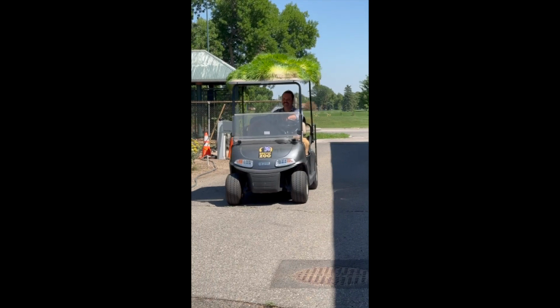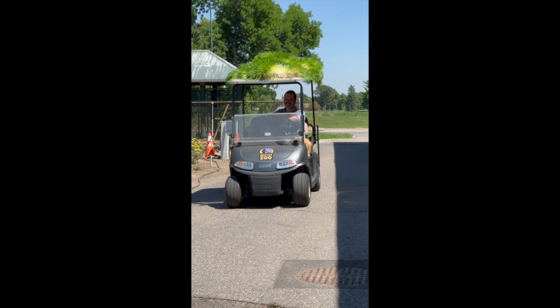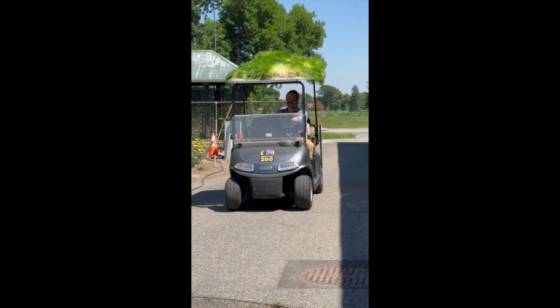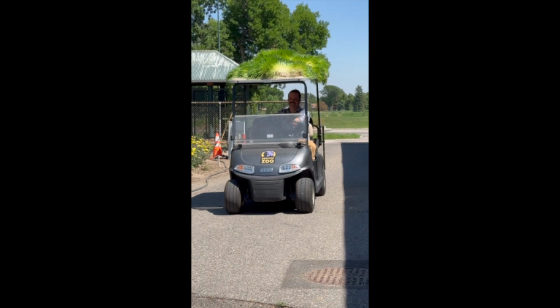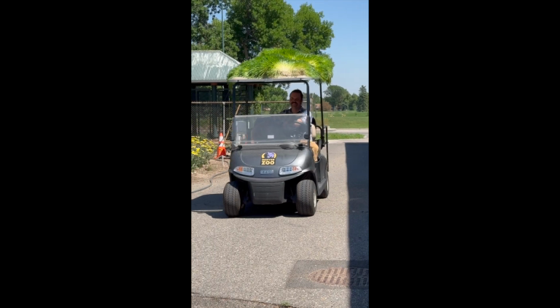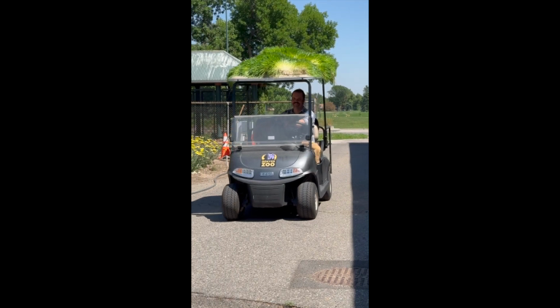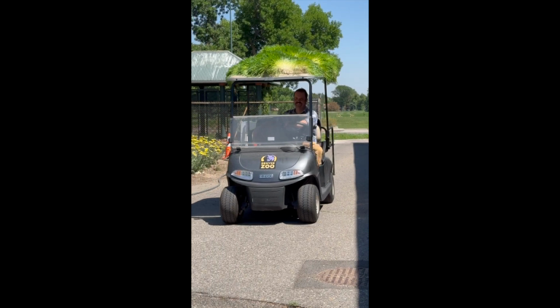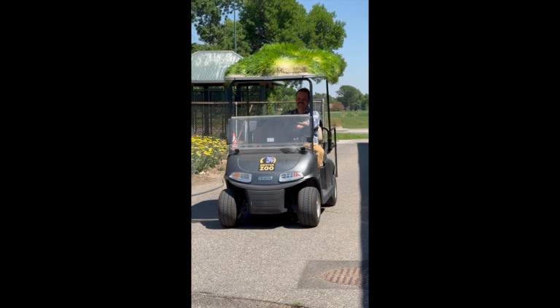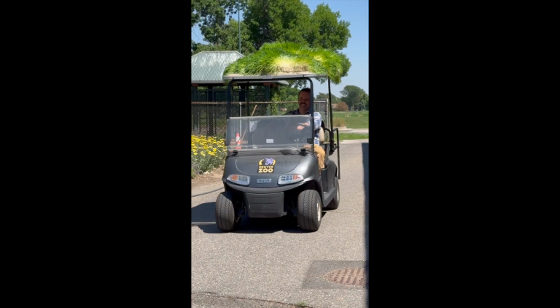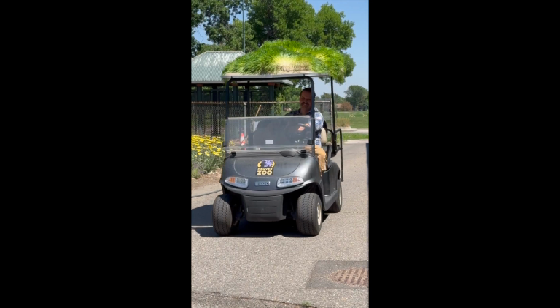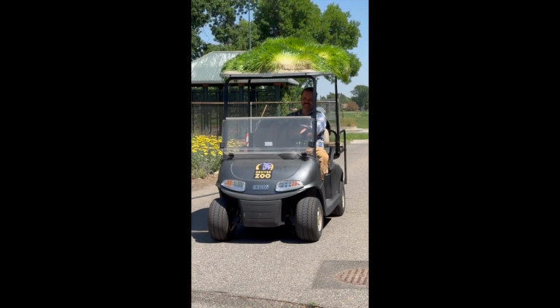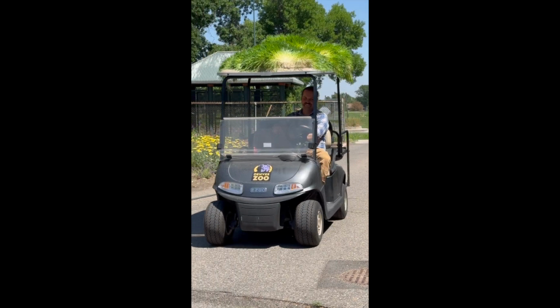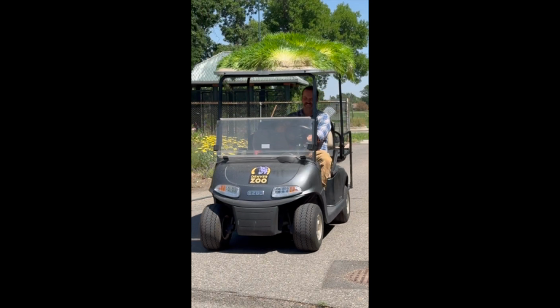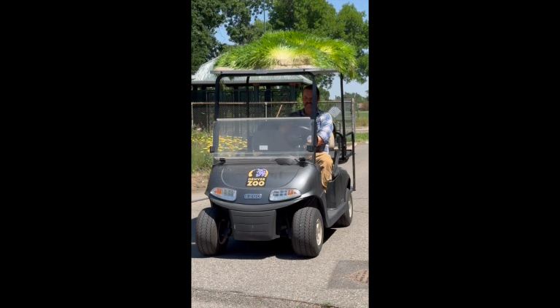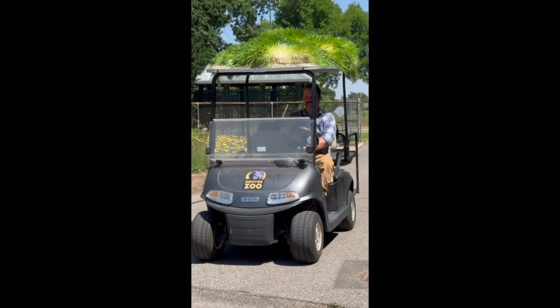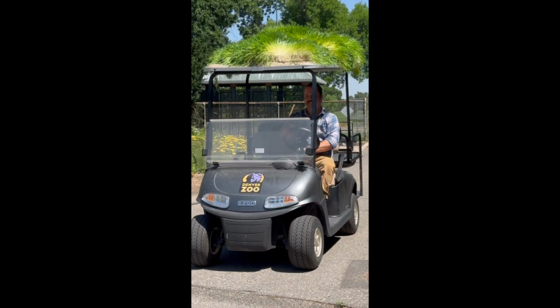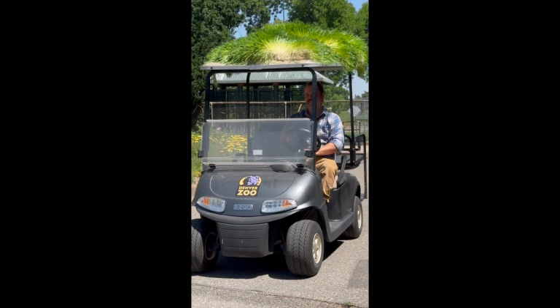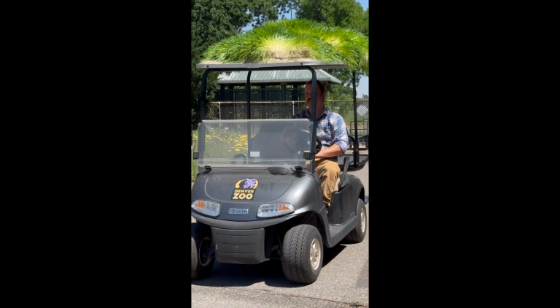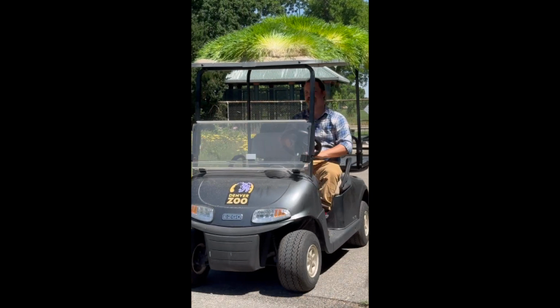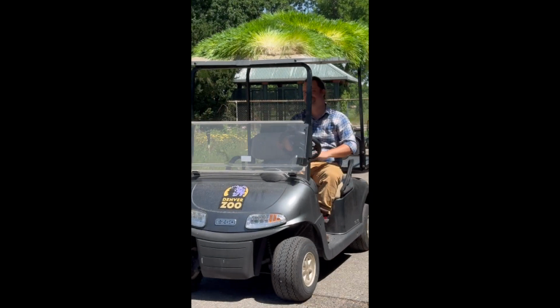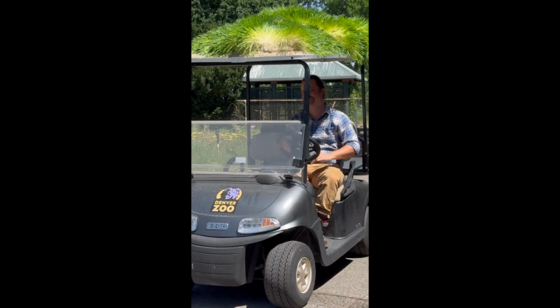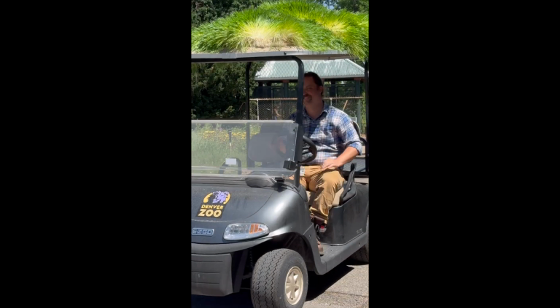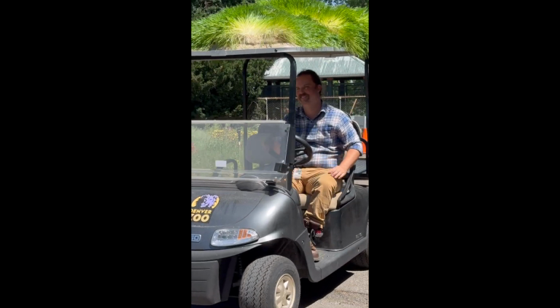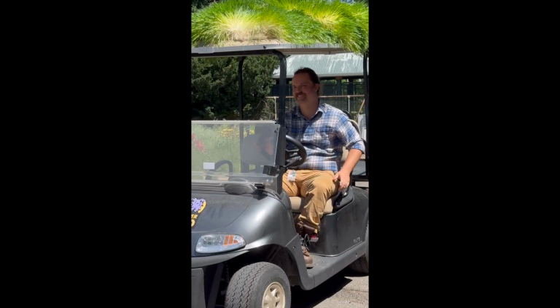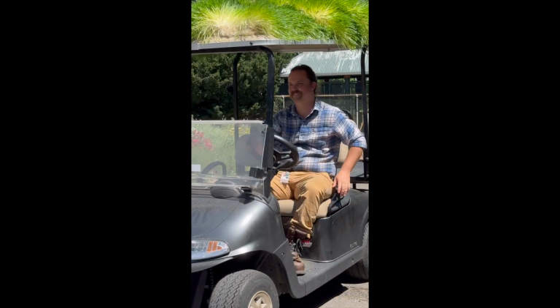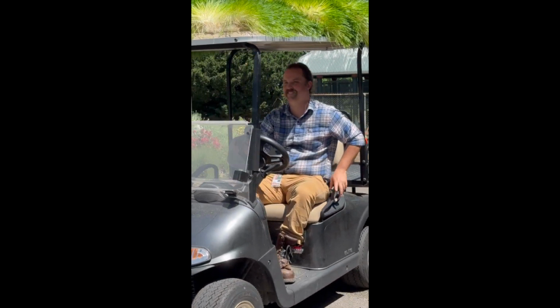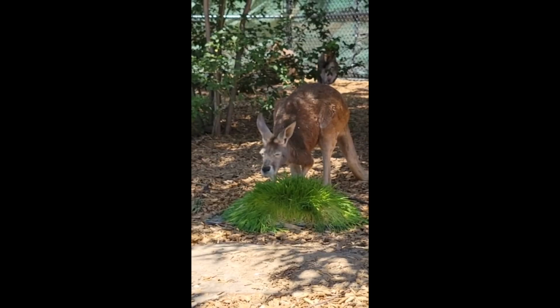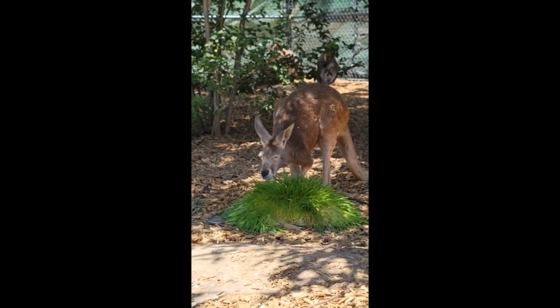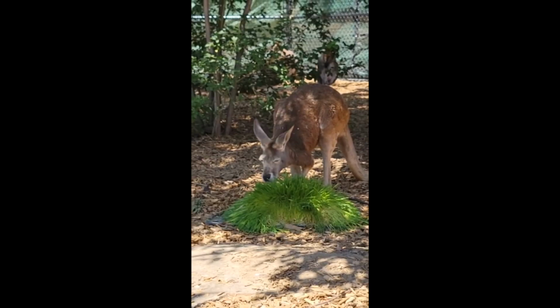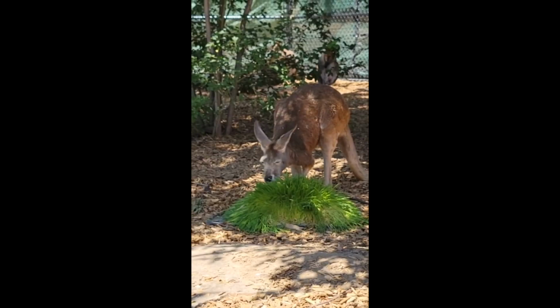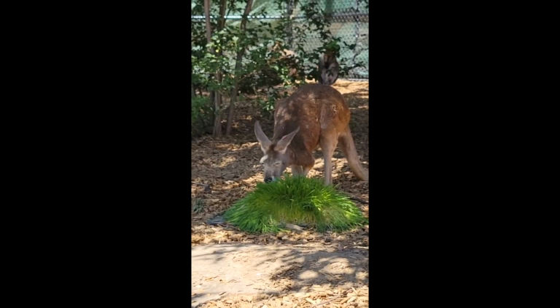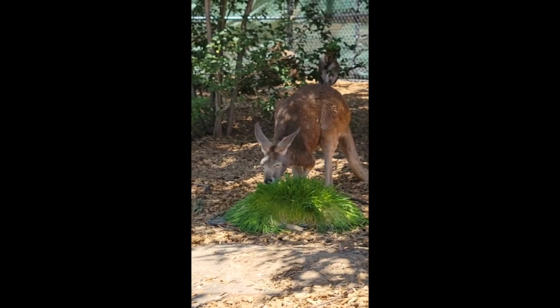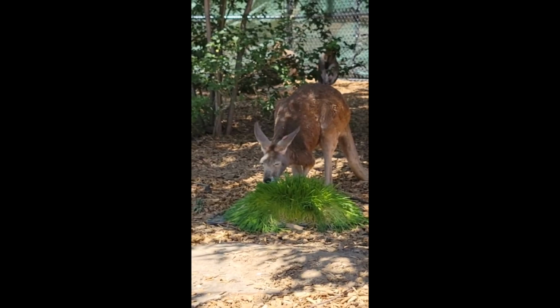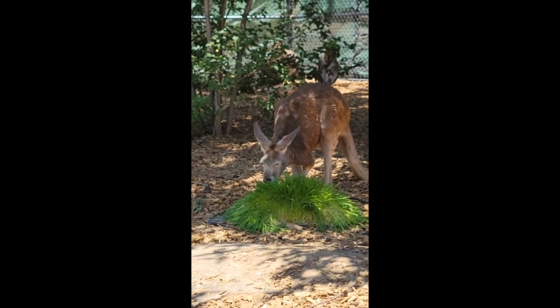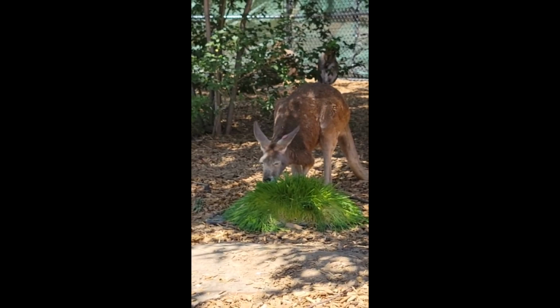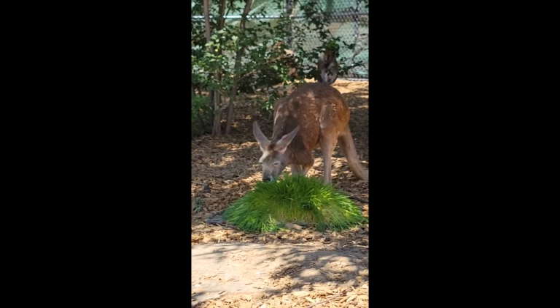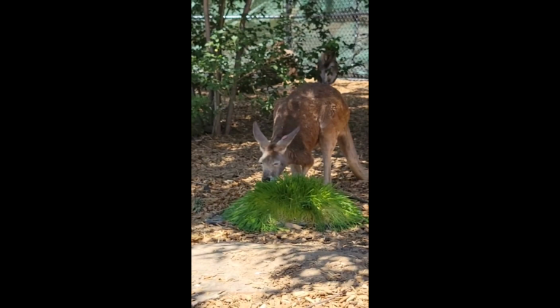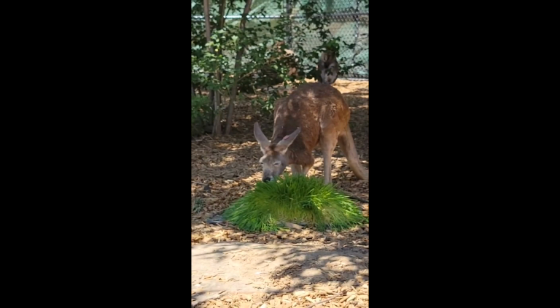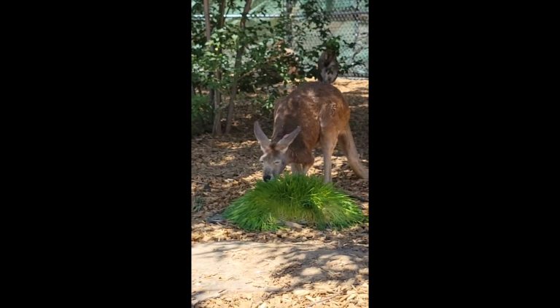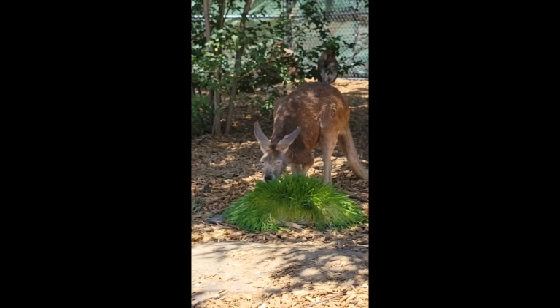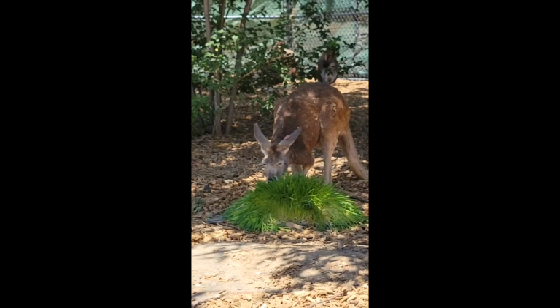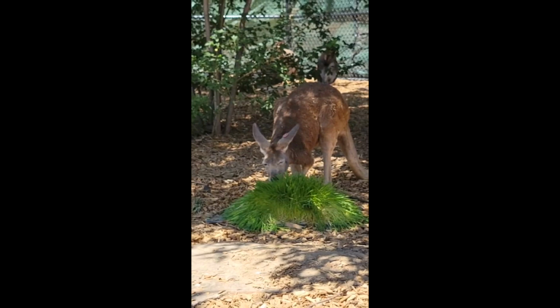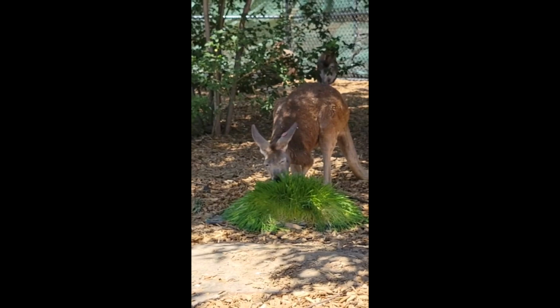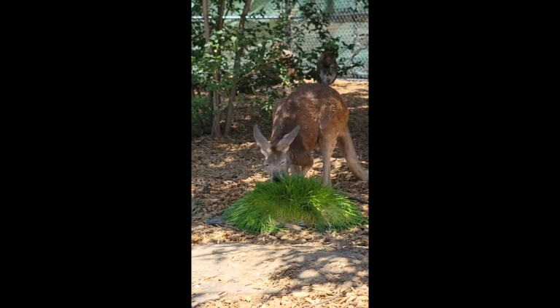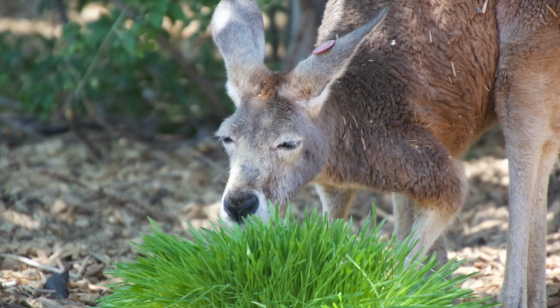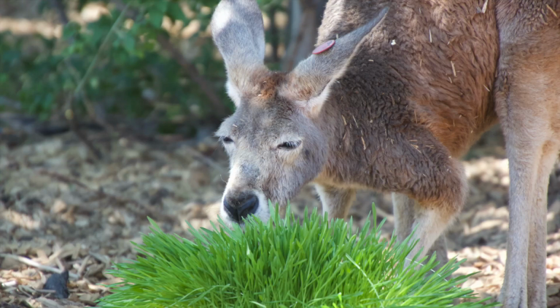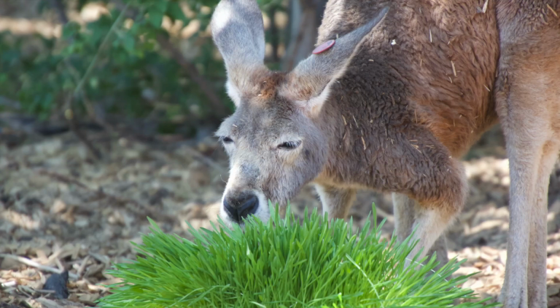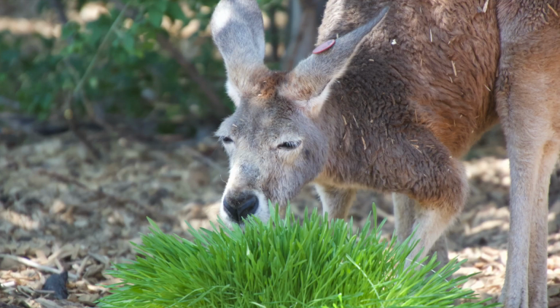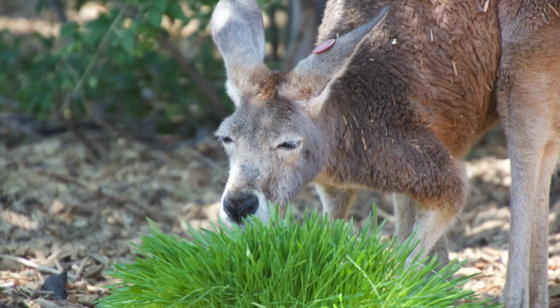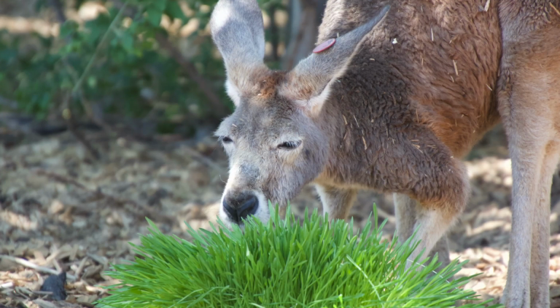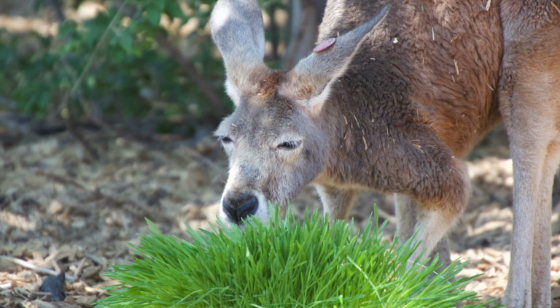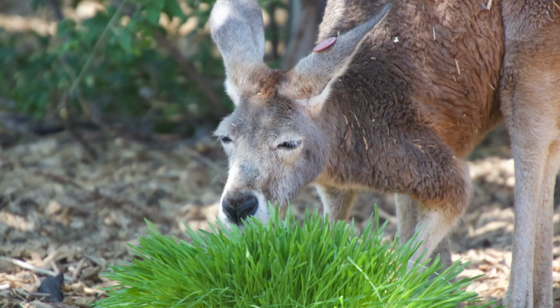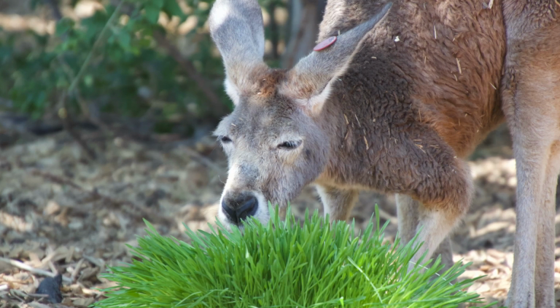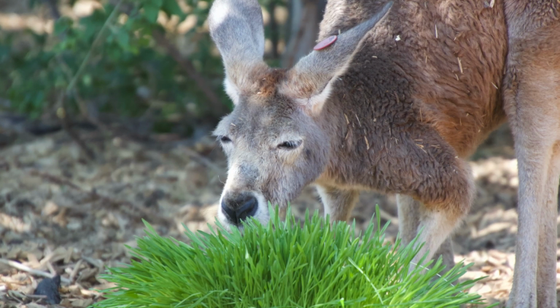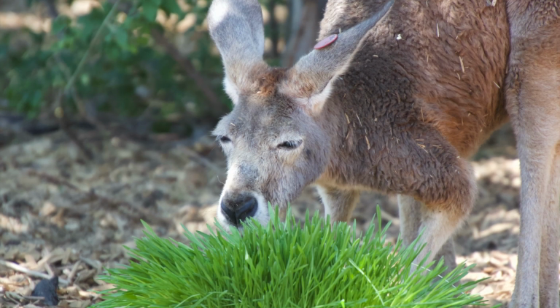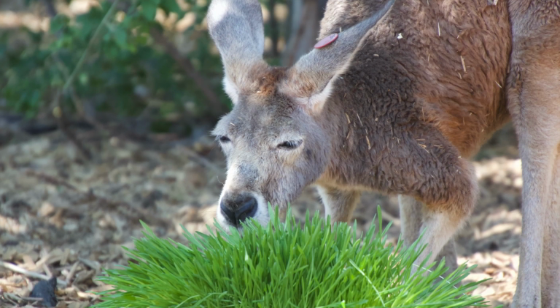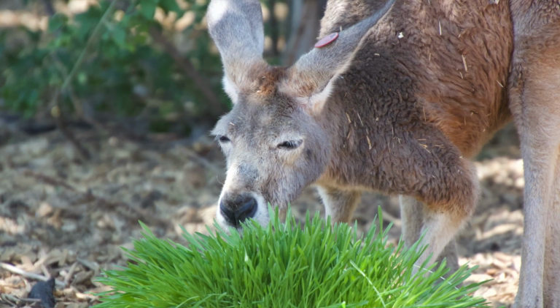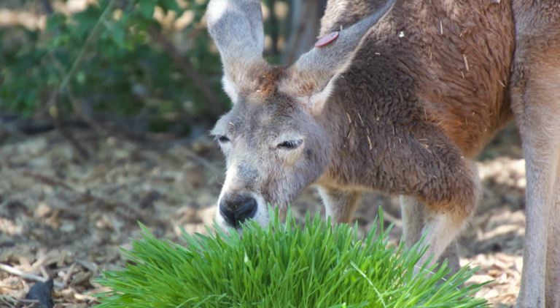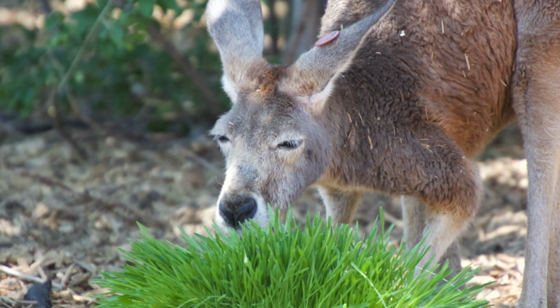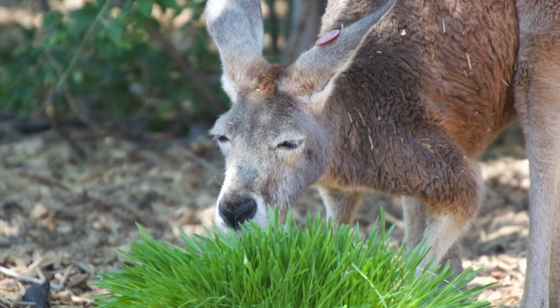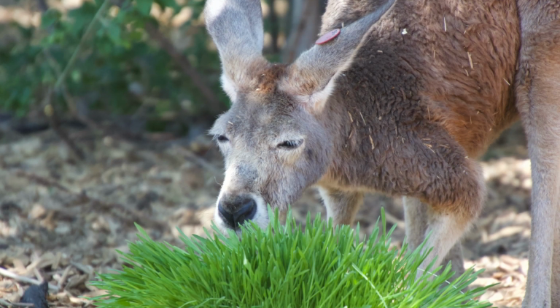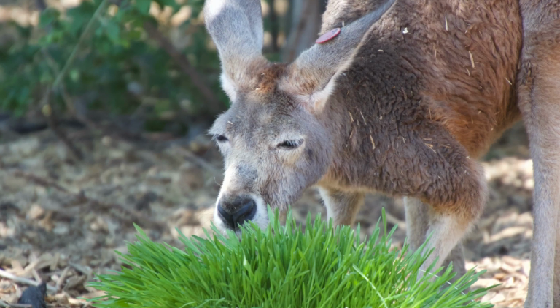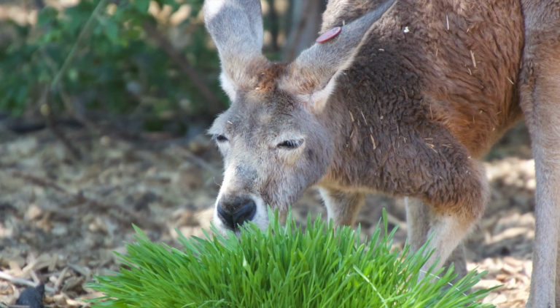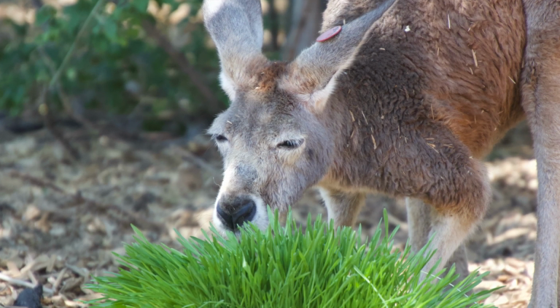A few months ago we had a chance to stop by and get some video and photos. This elderly kangaroo took time away from napping to indulge.